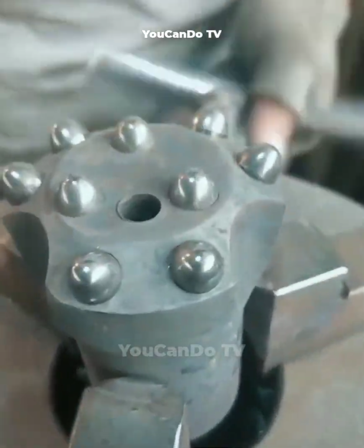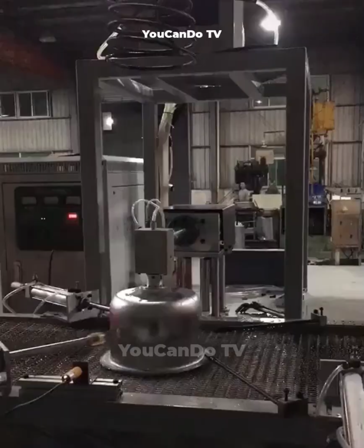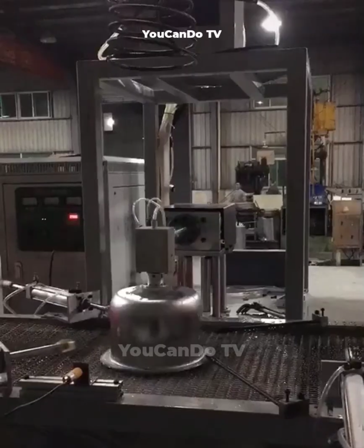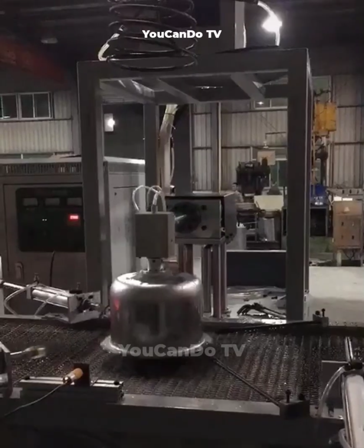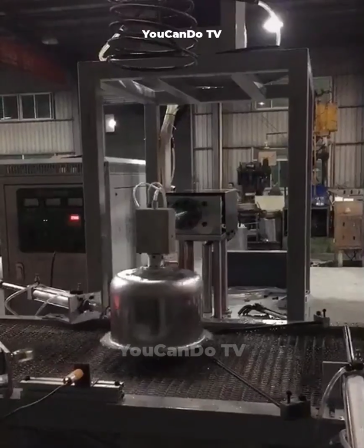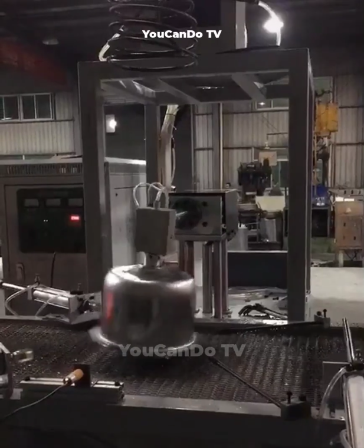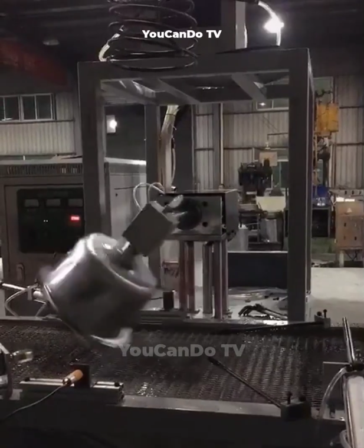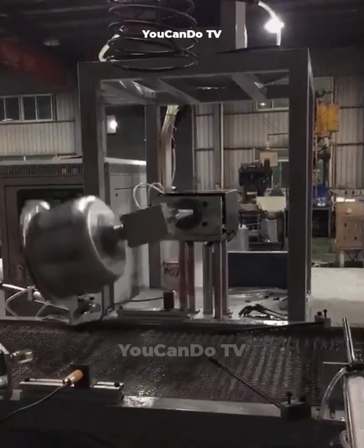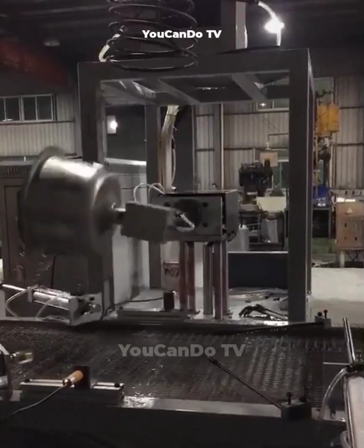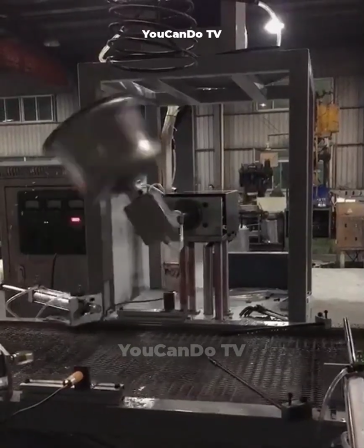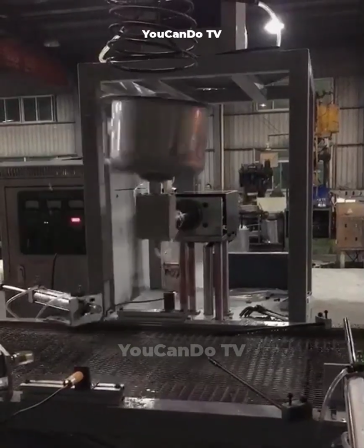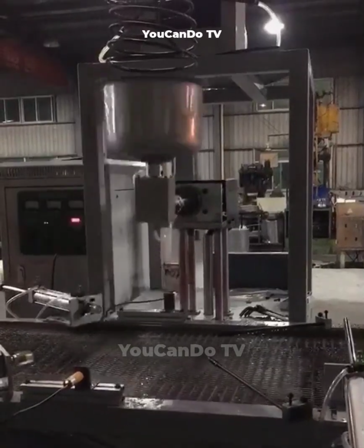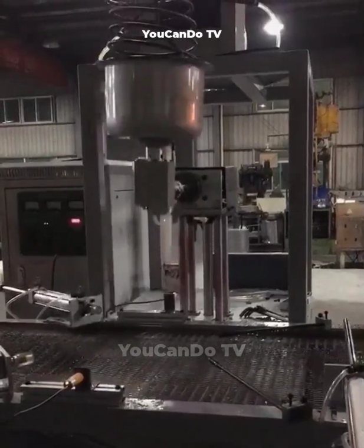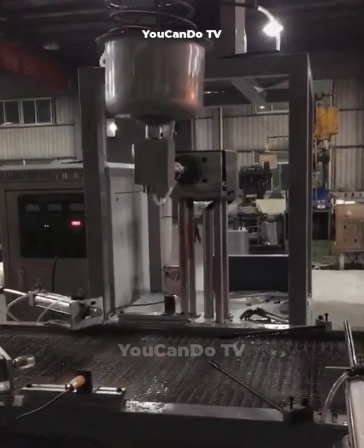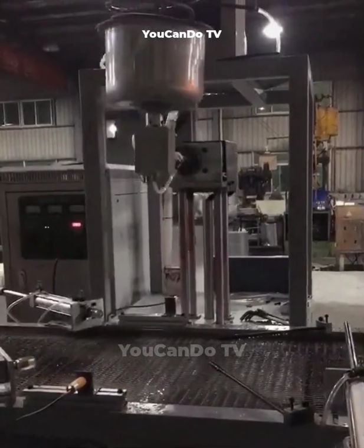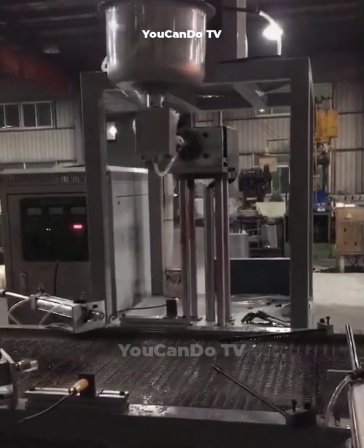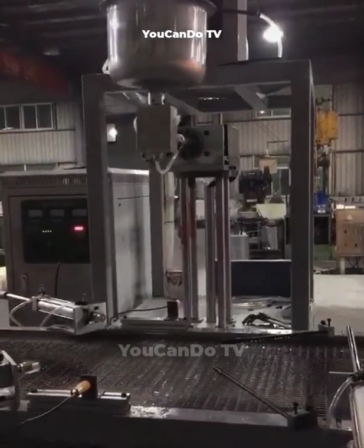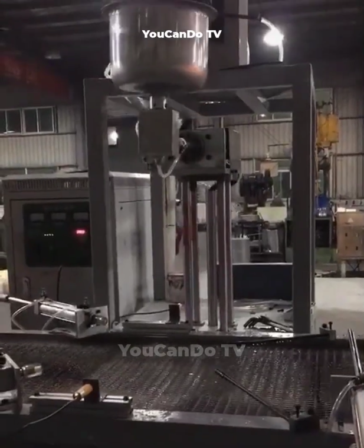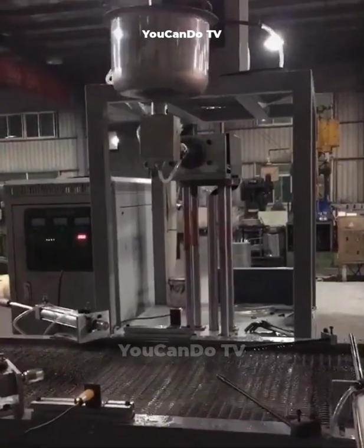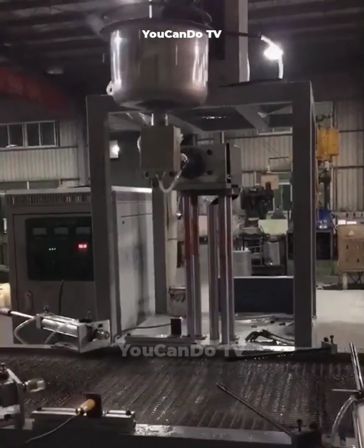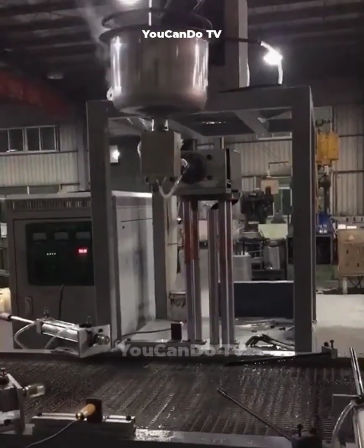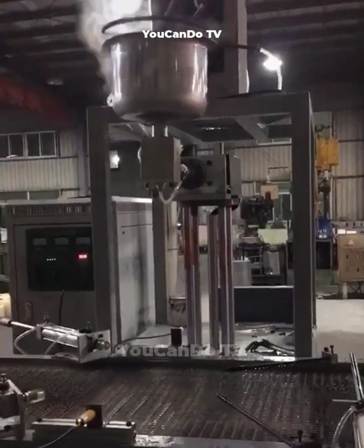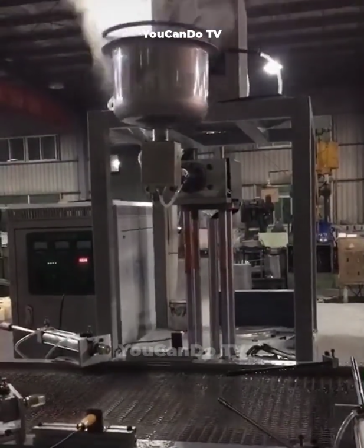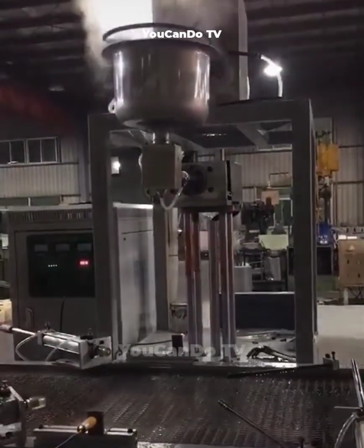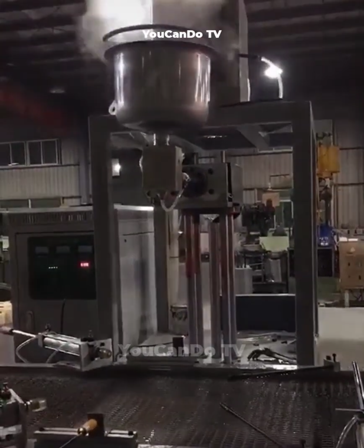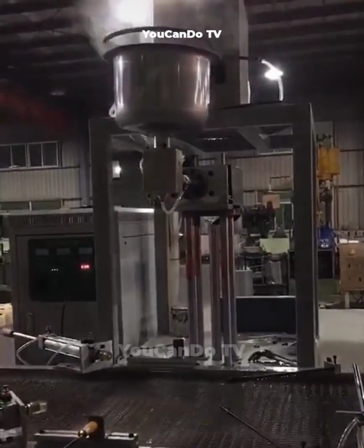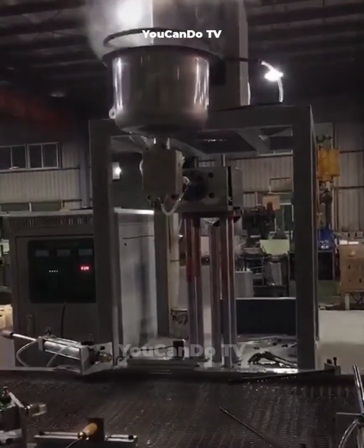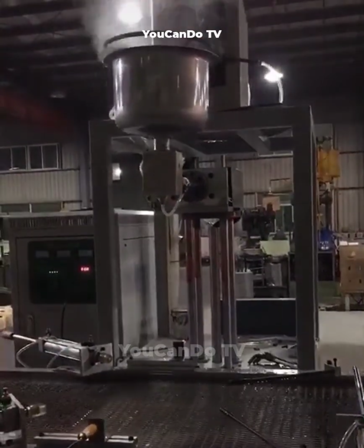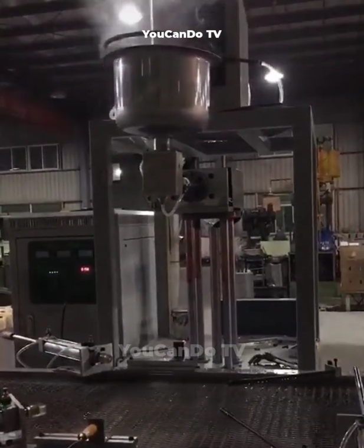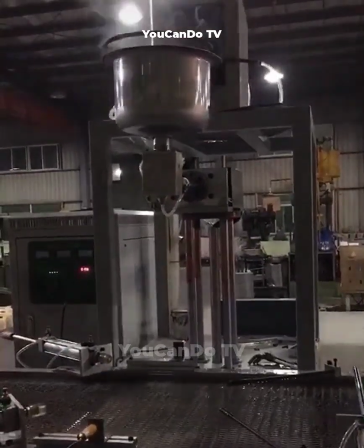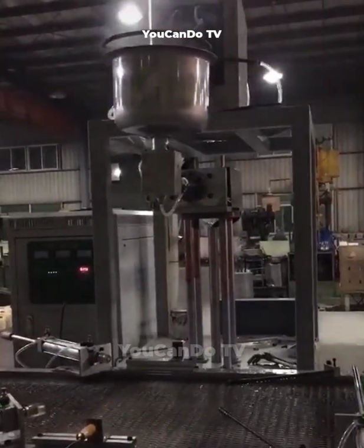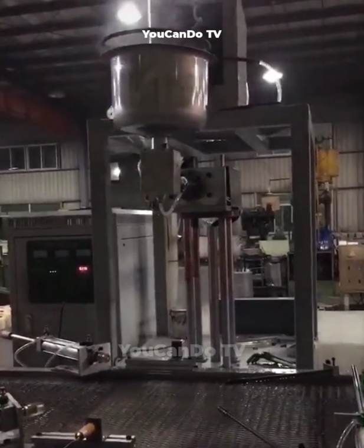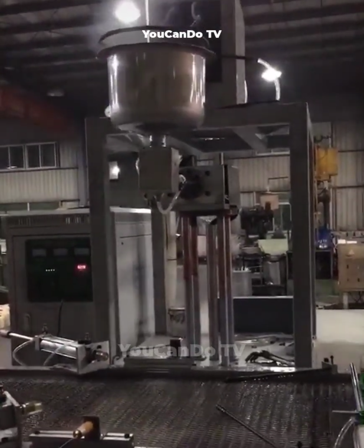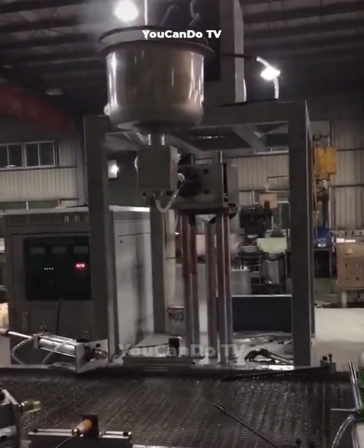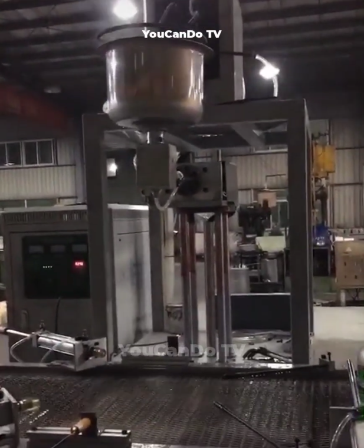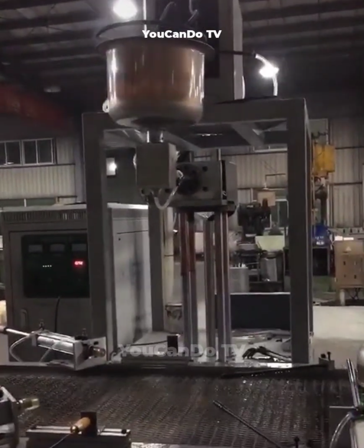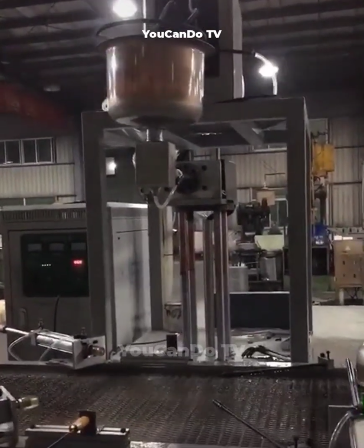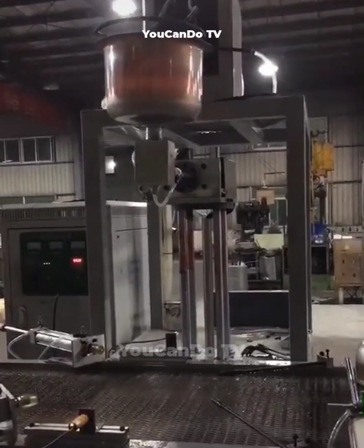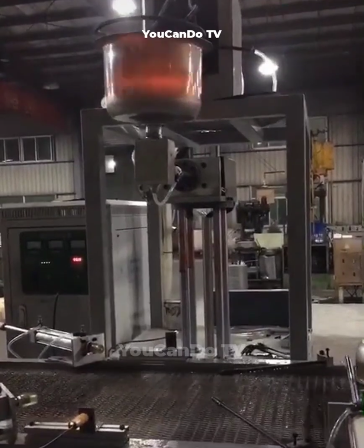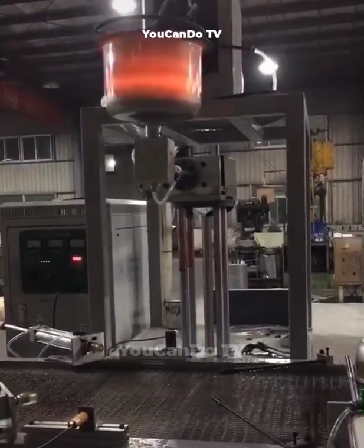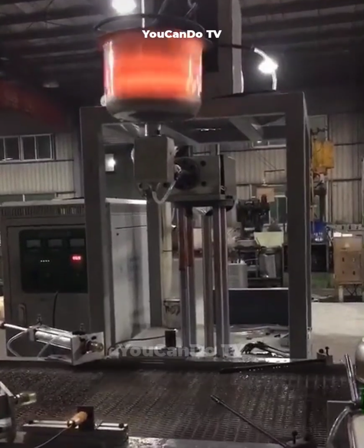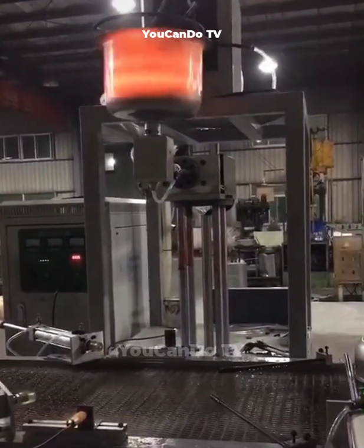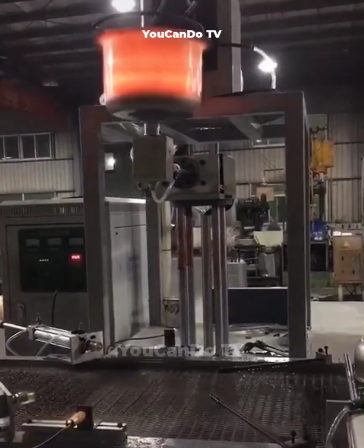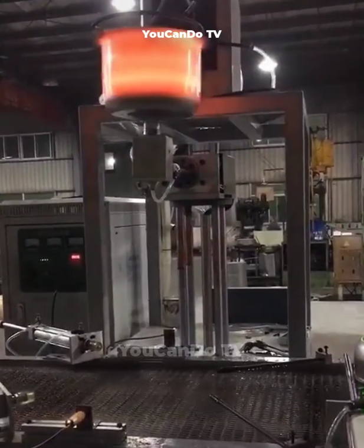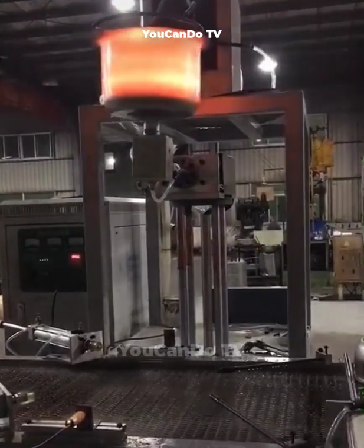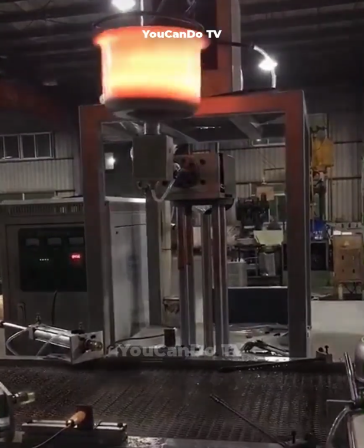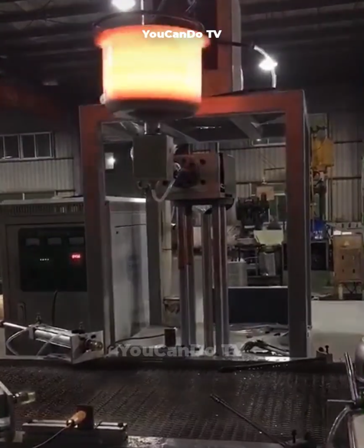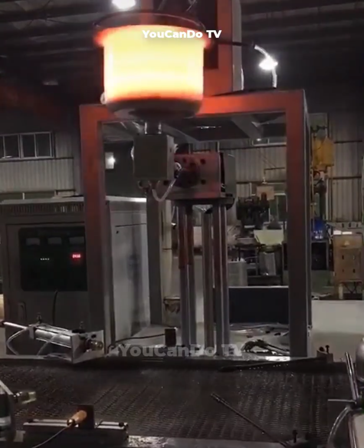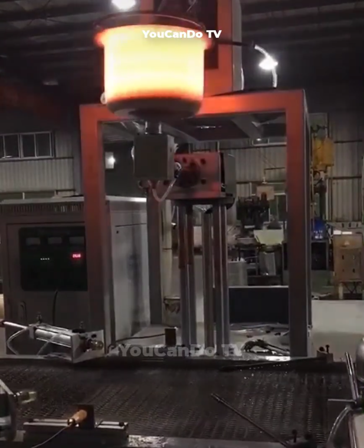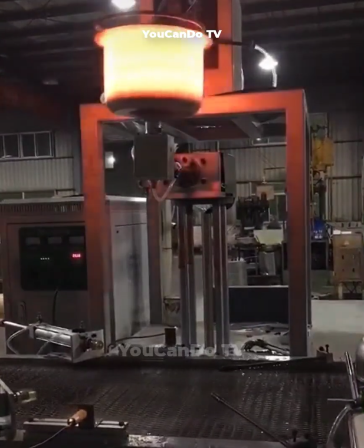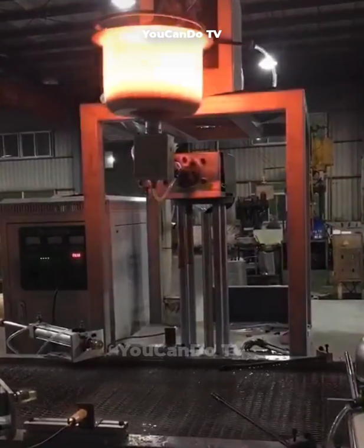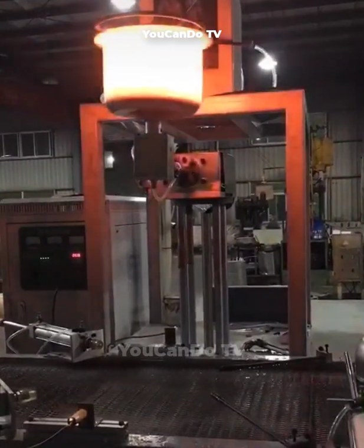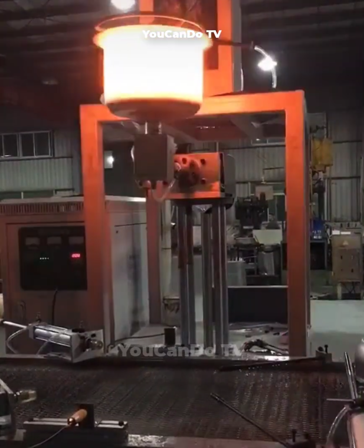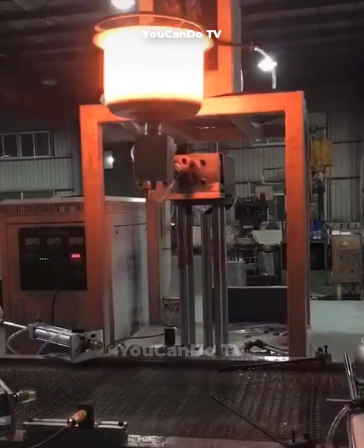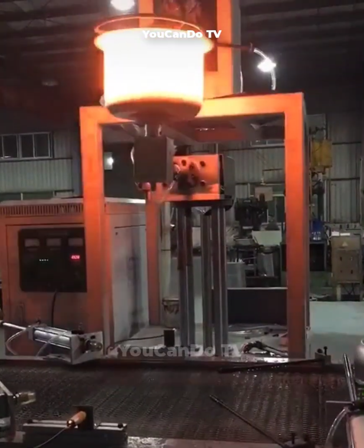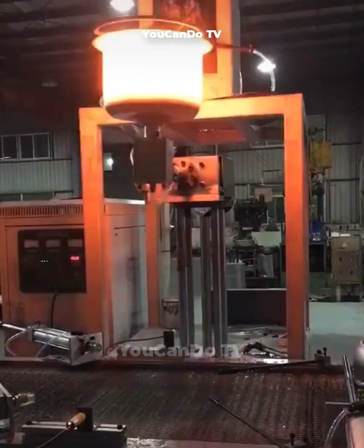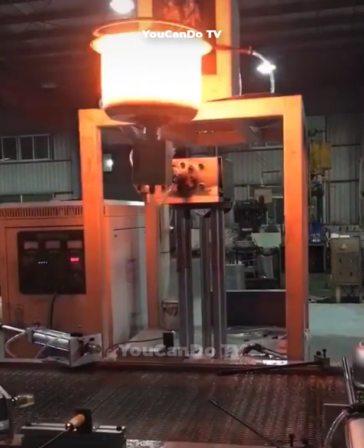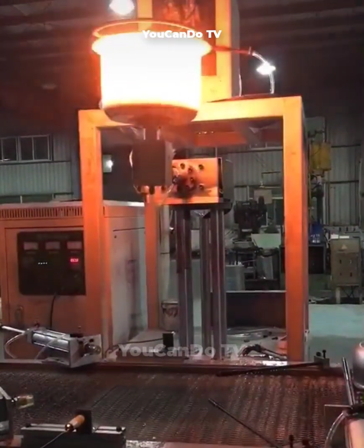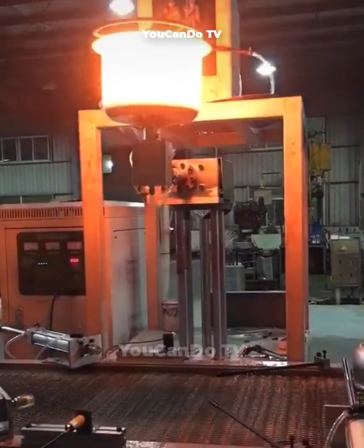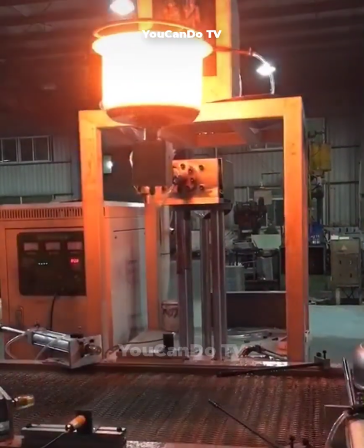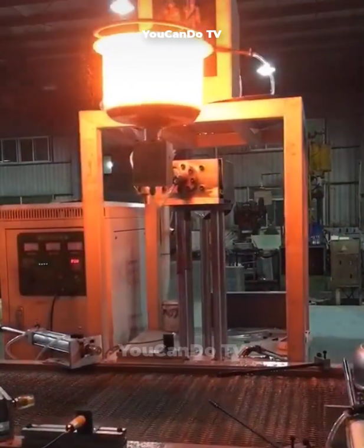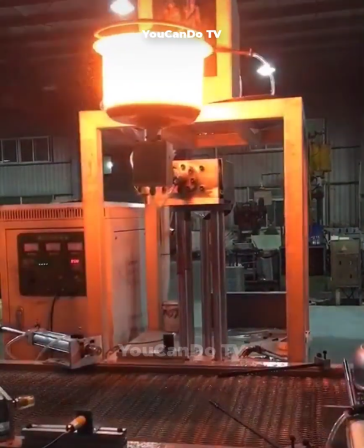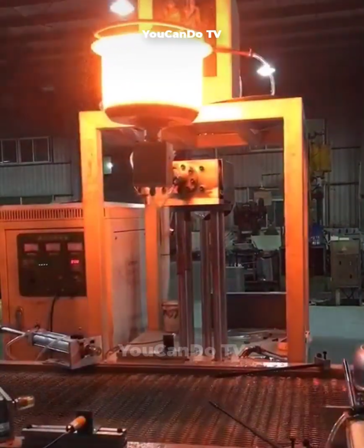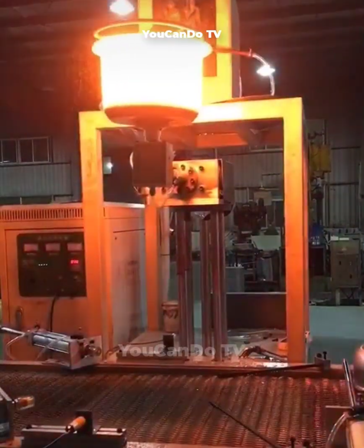You use the rice cooker often, but do you already know how it is made? This is the process of manufacturing the inner part of a rice cooker.